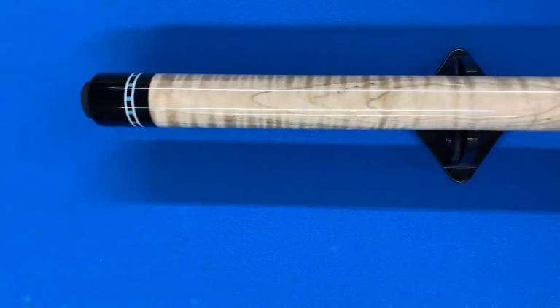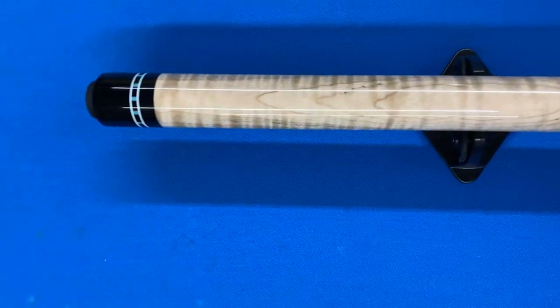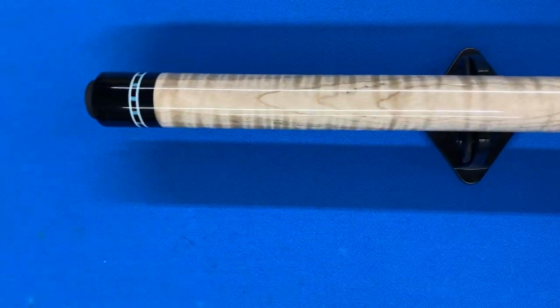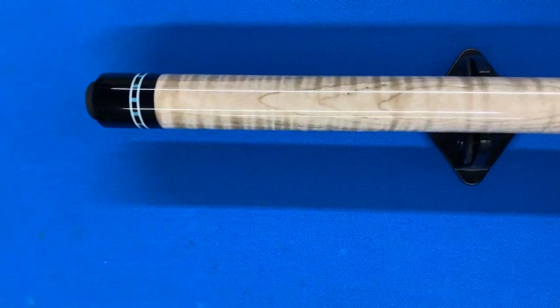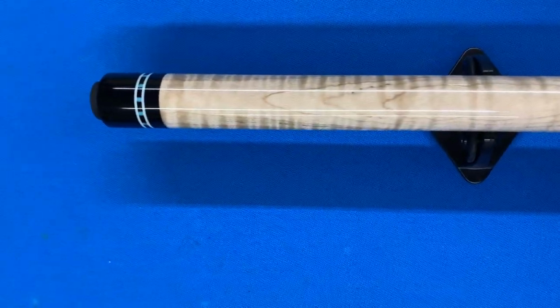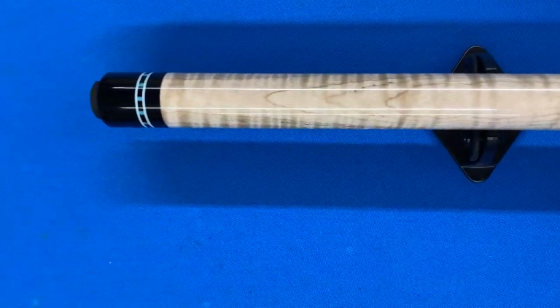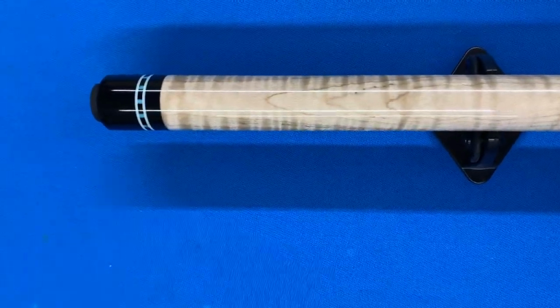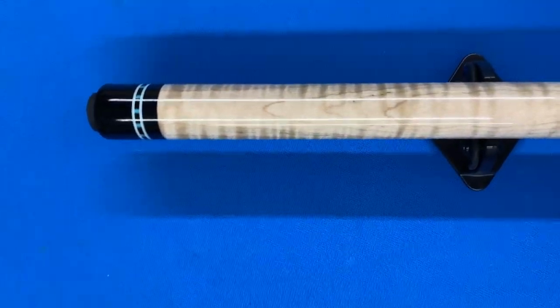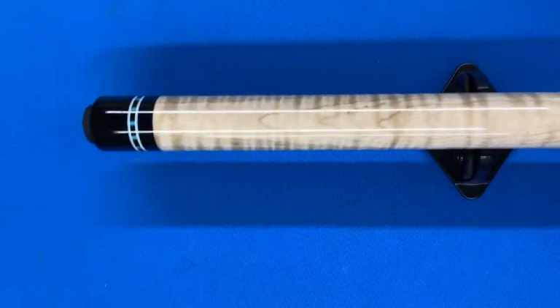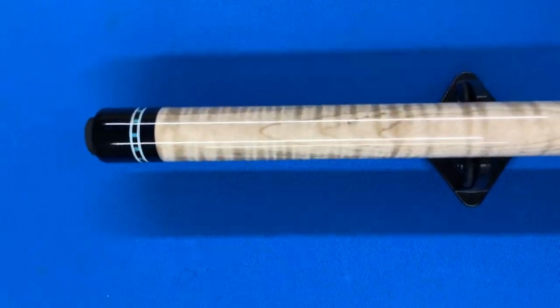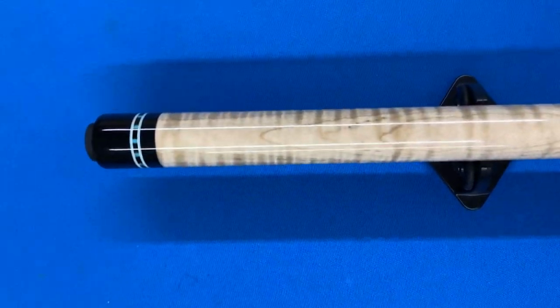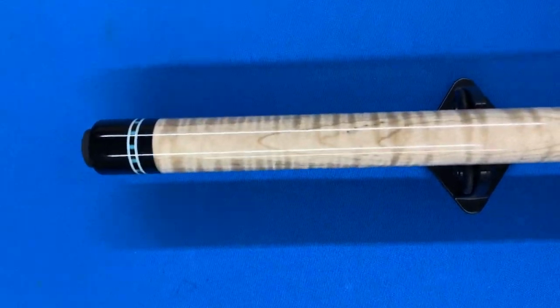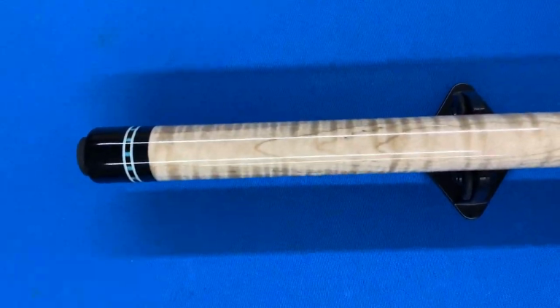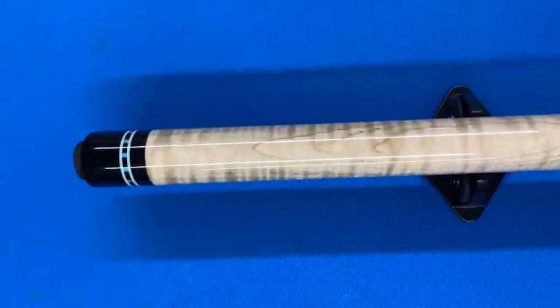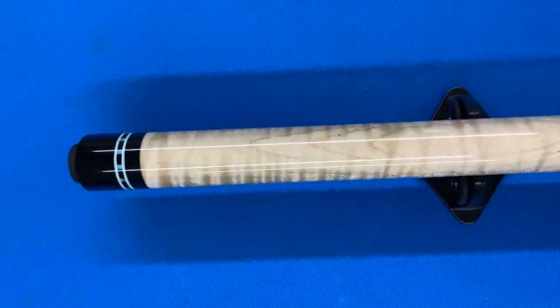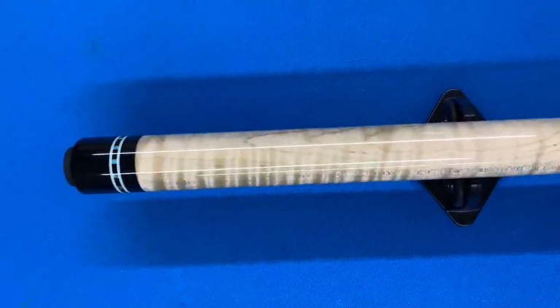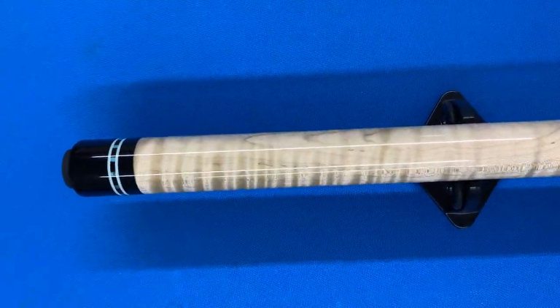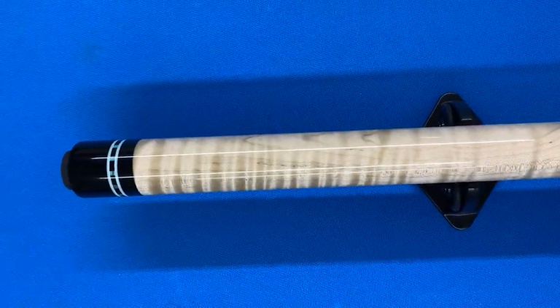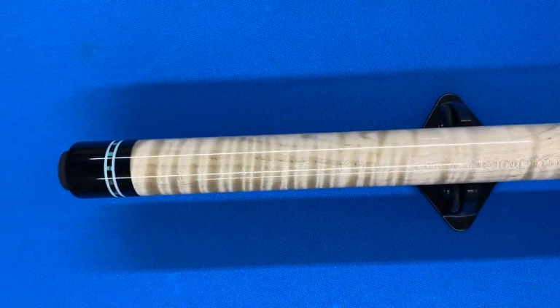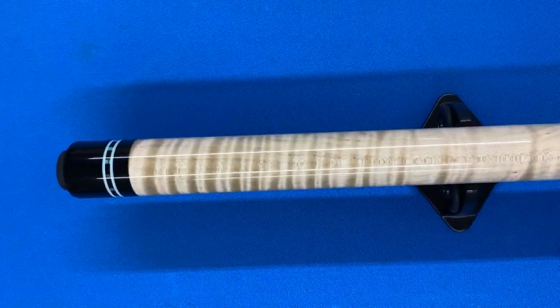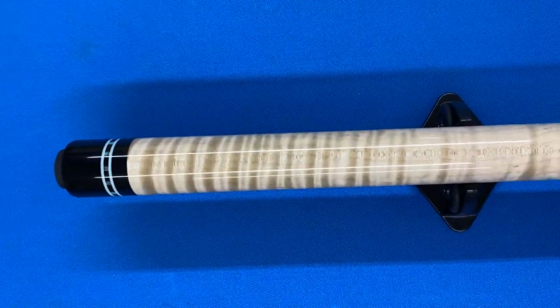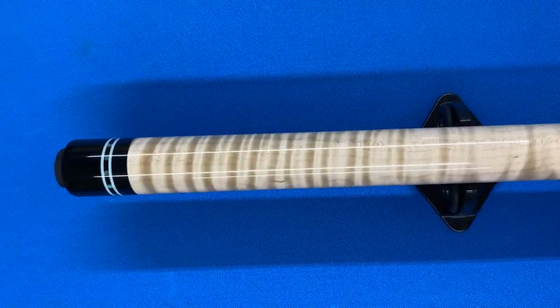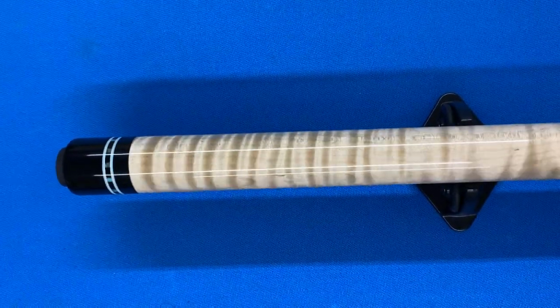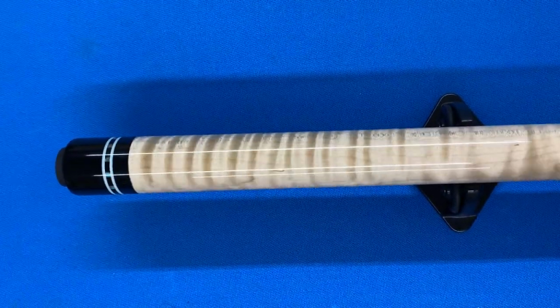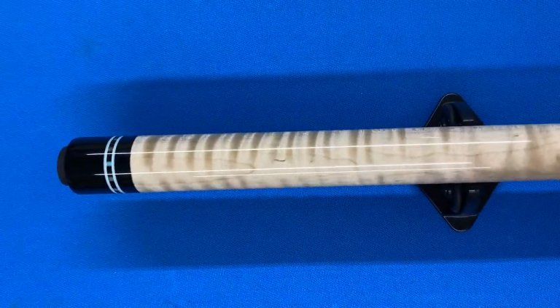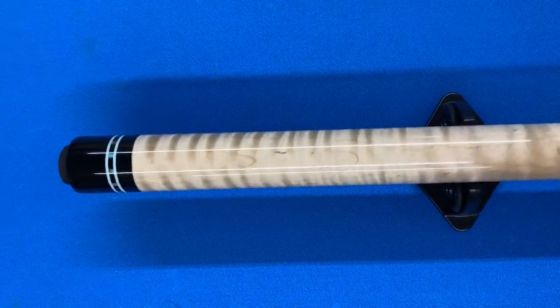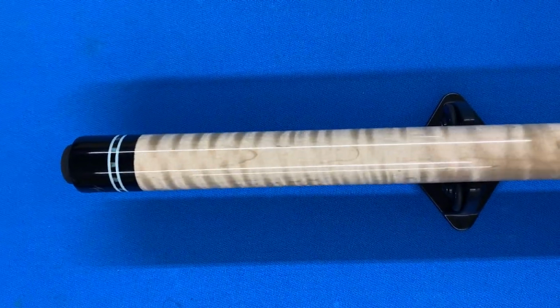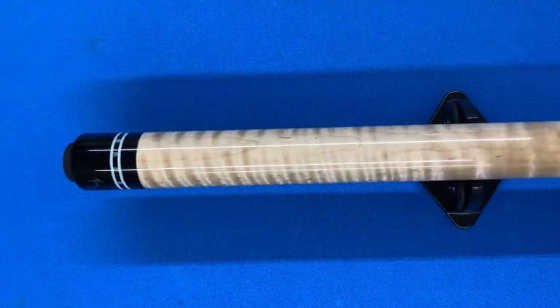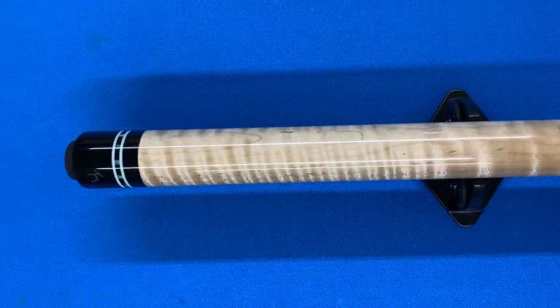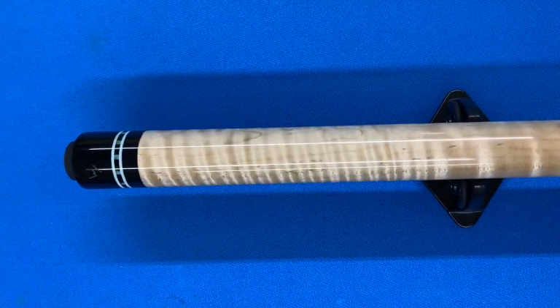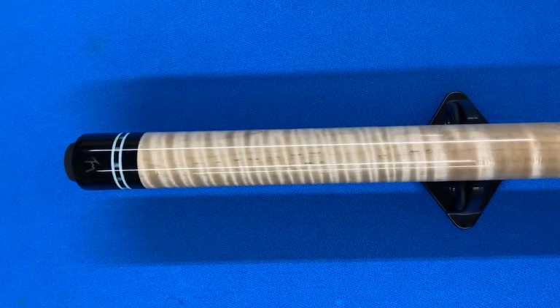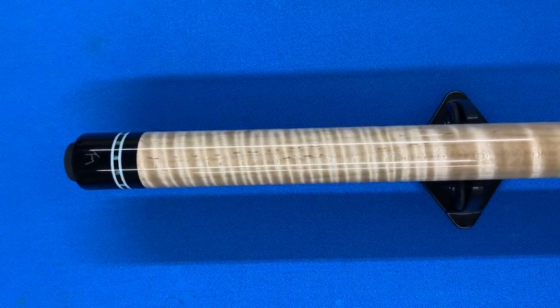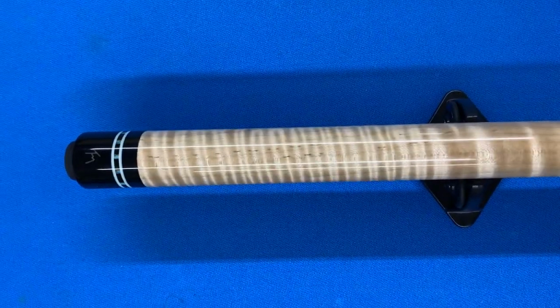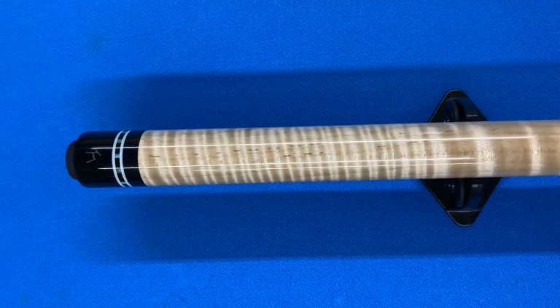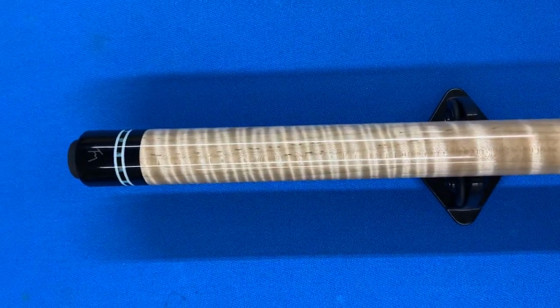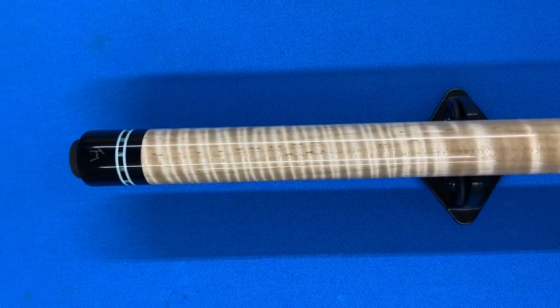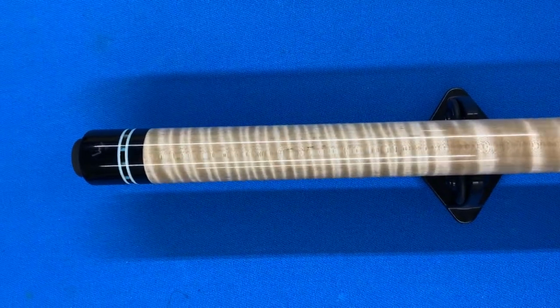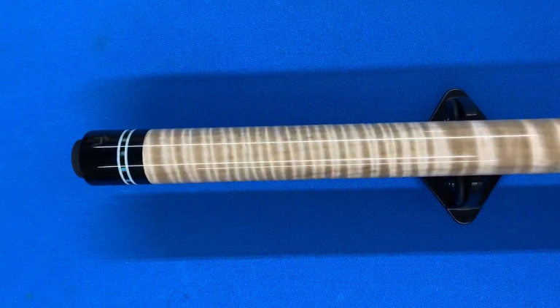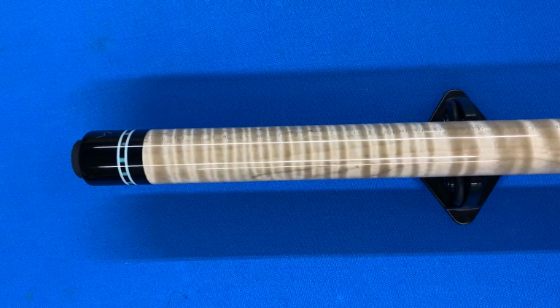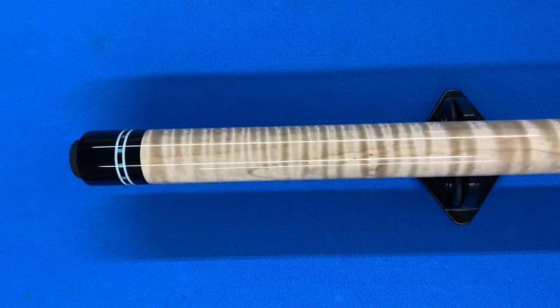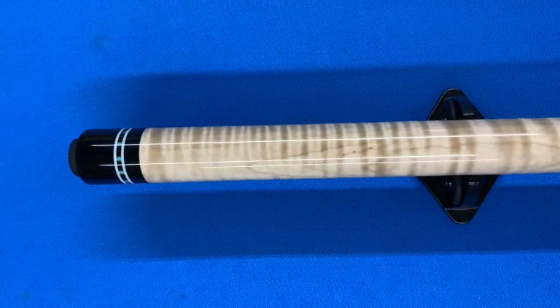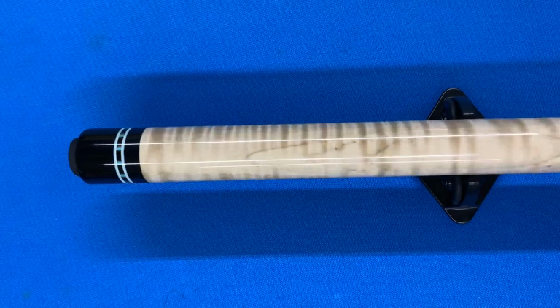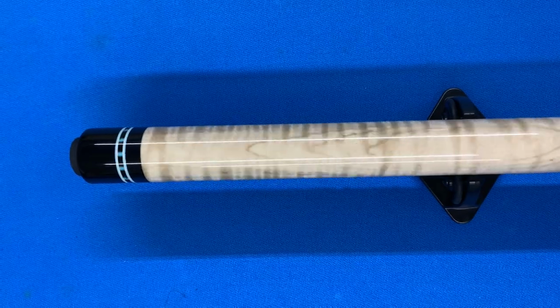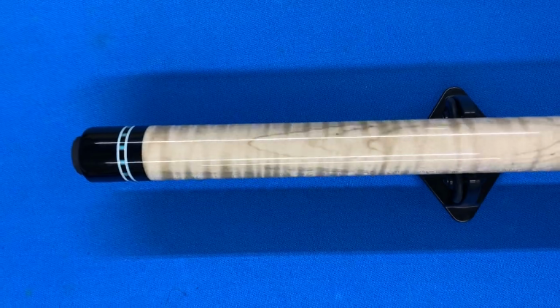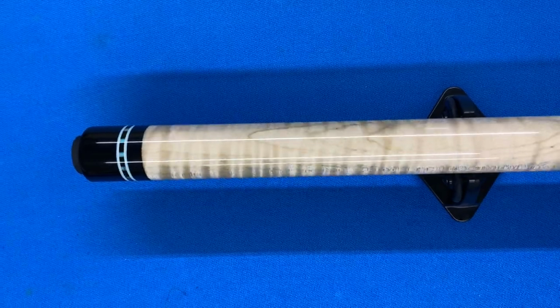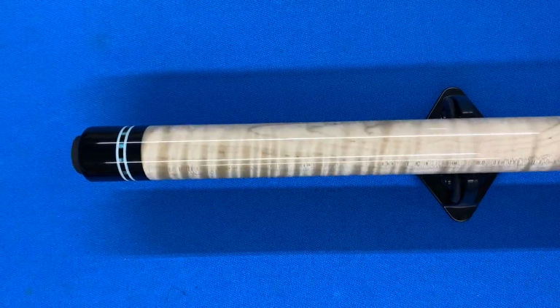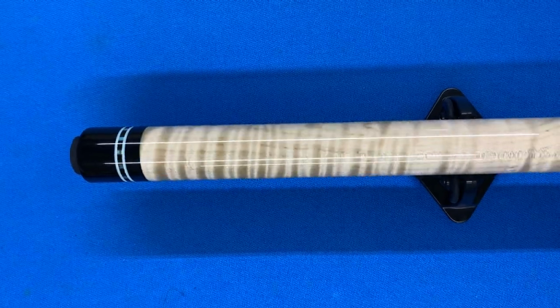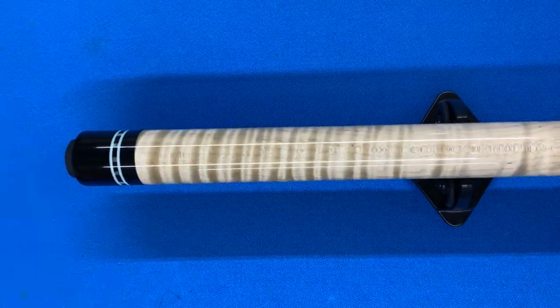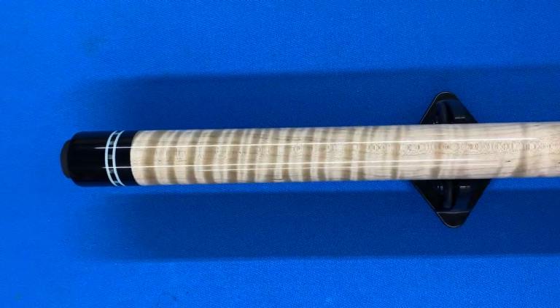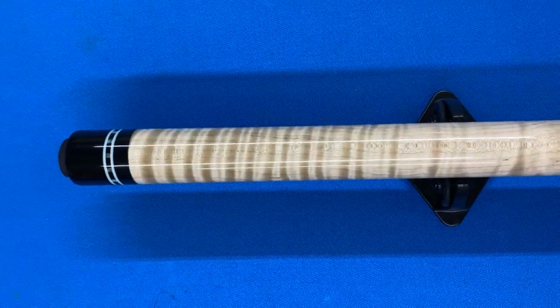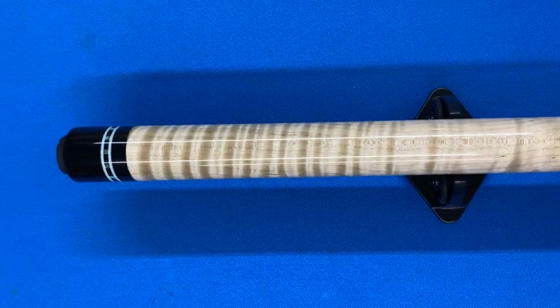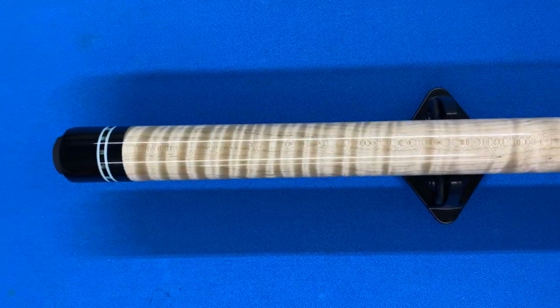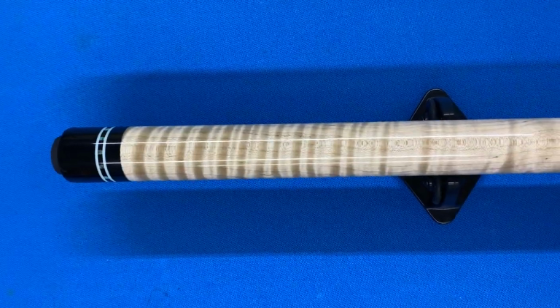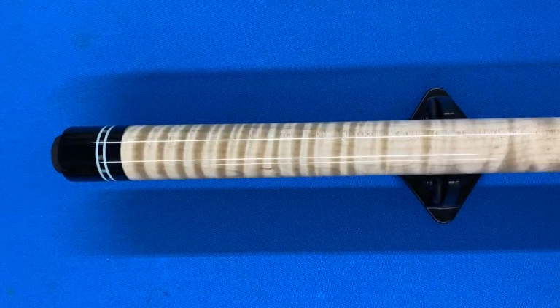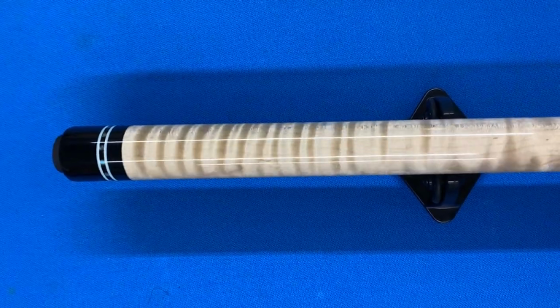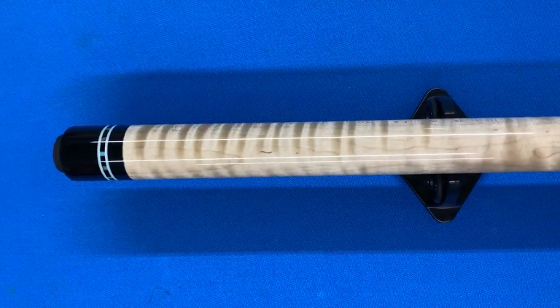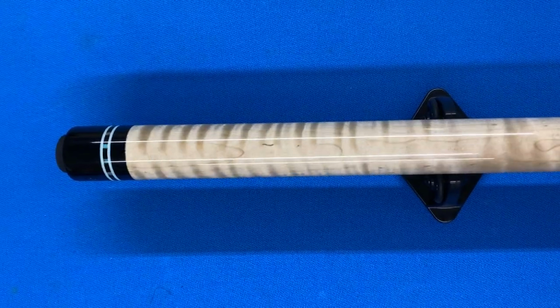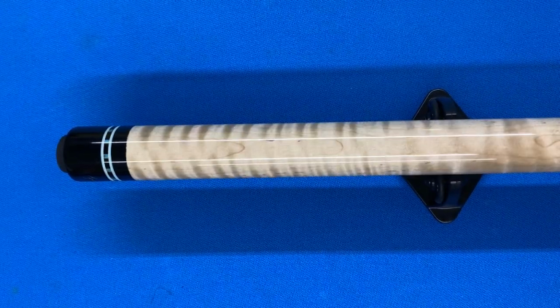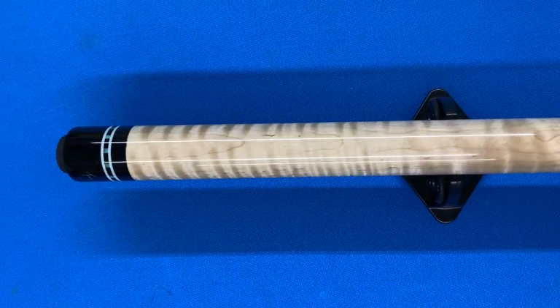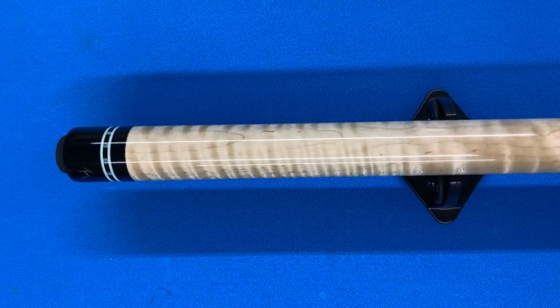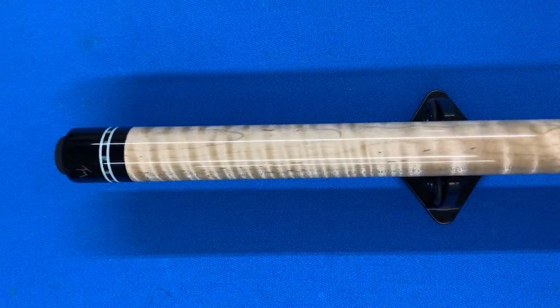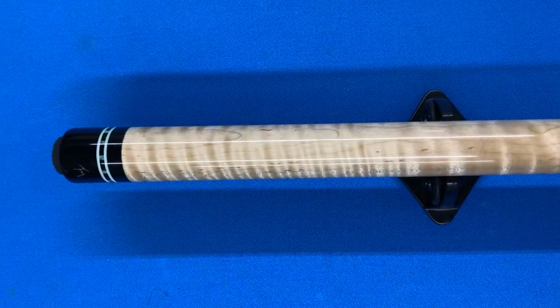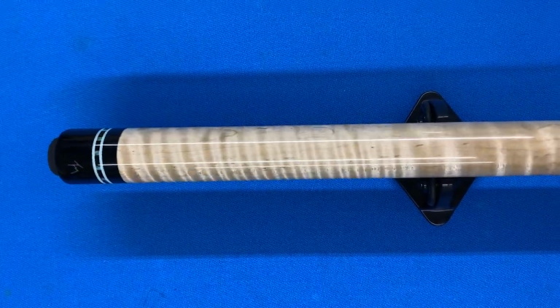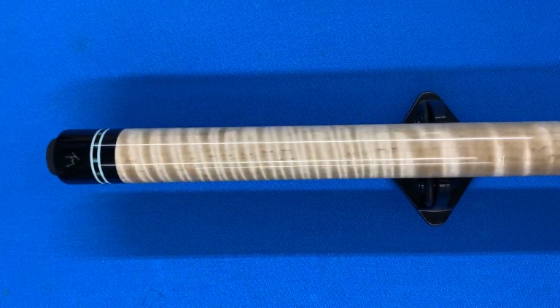Hello everyone. I'm showing a video of this cue I just completed. My name is Tim Monk, and I'm a cue maker.